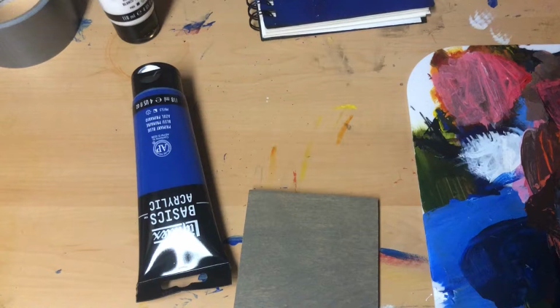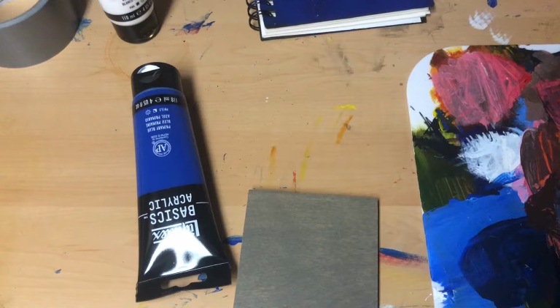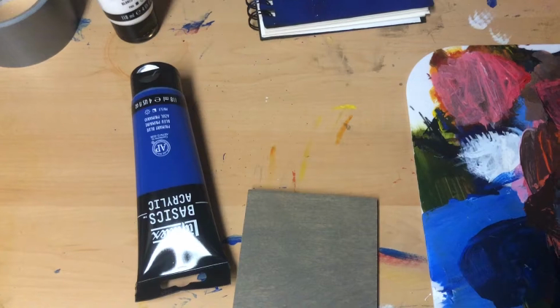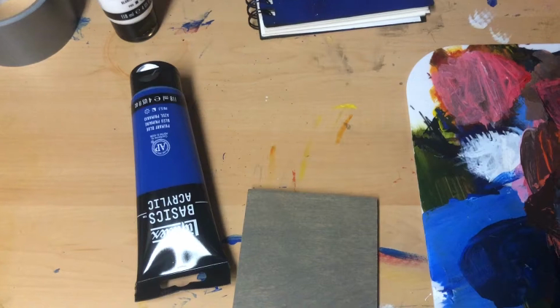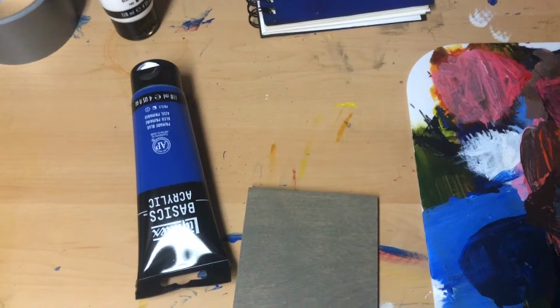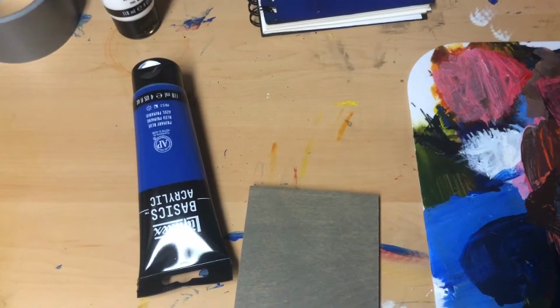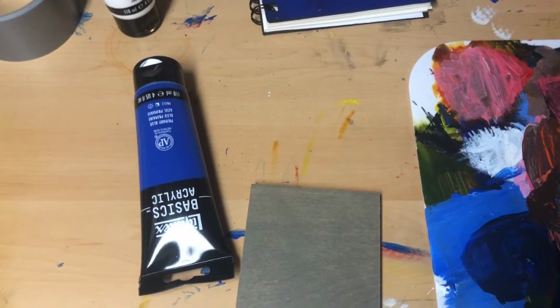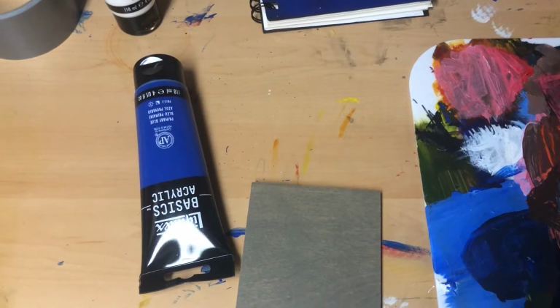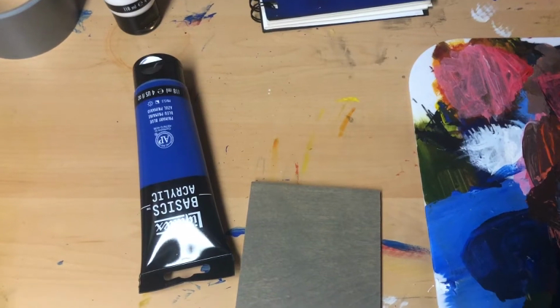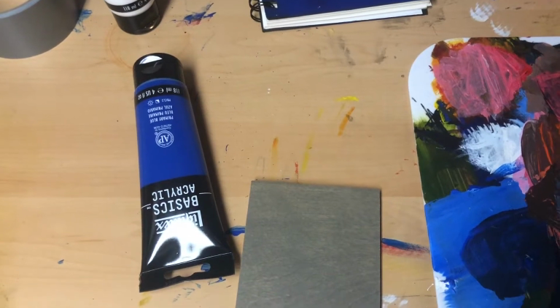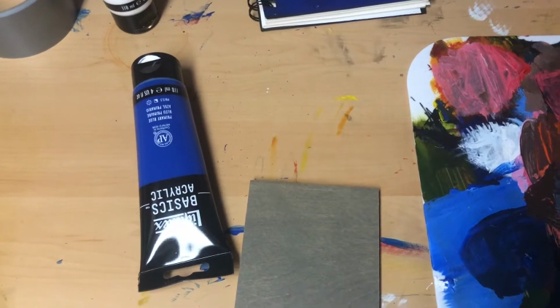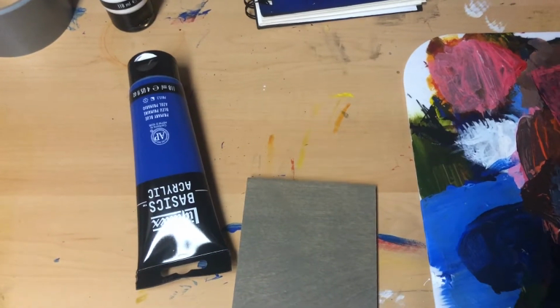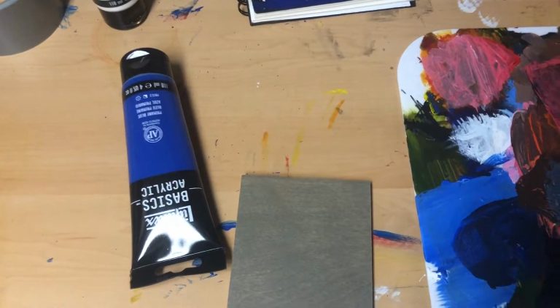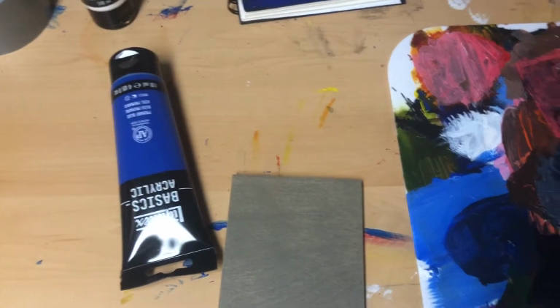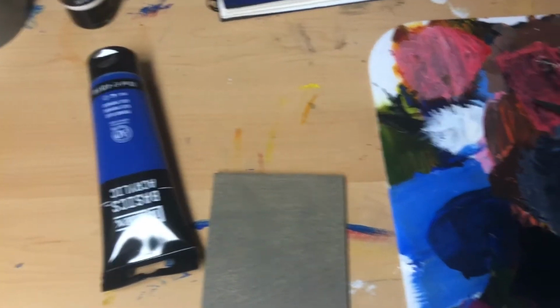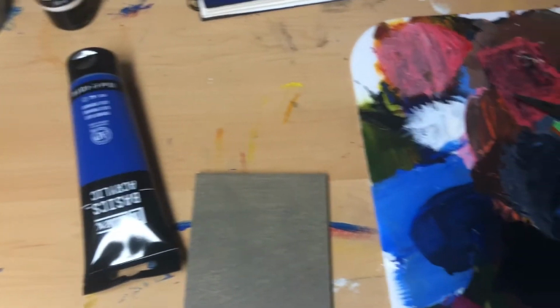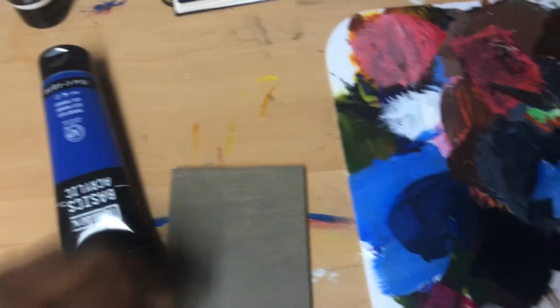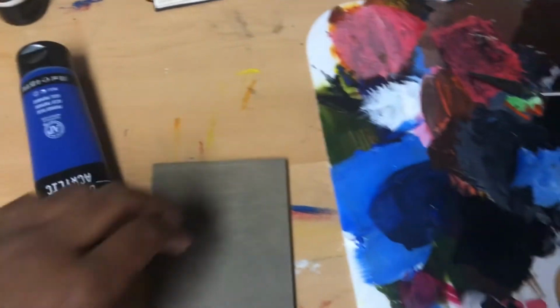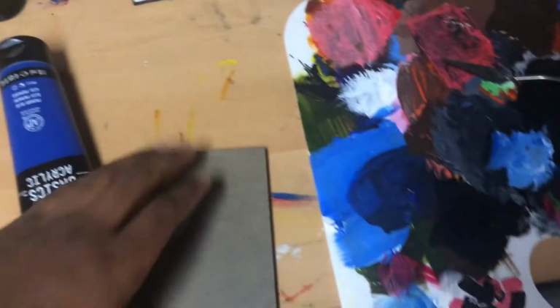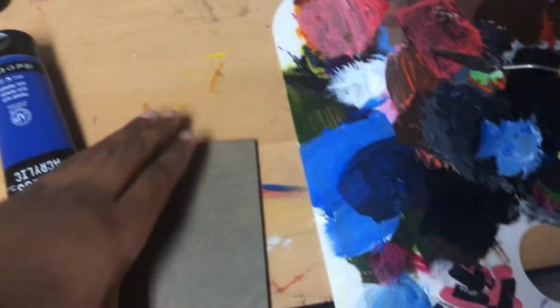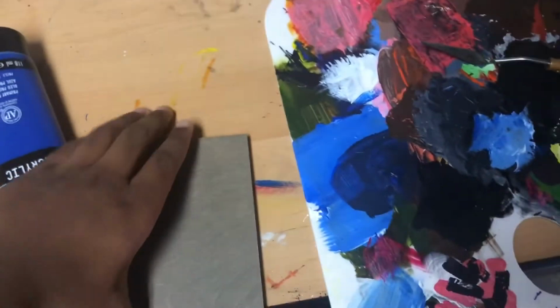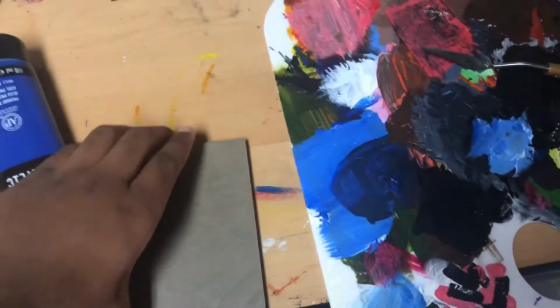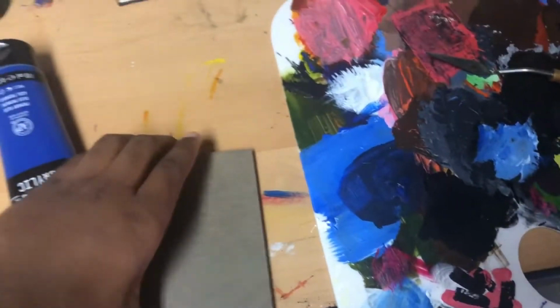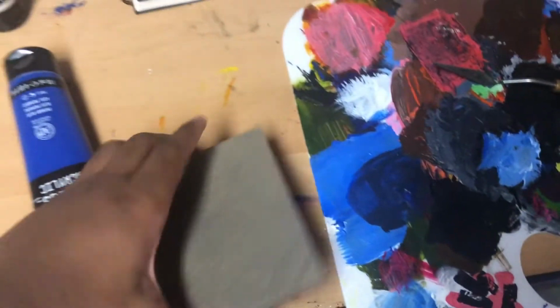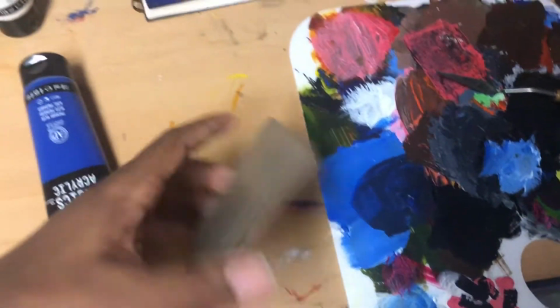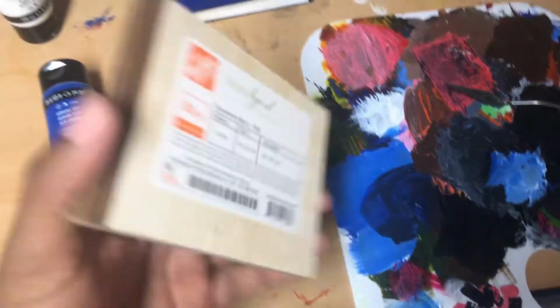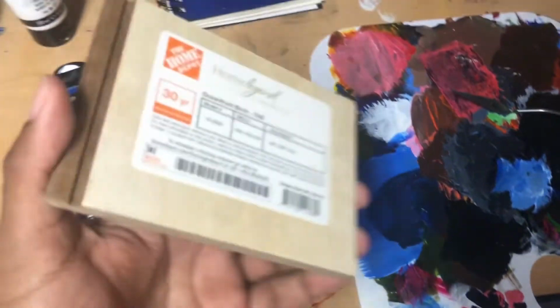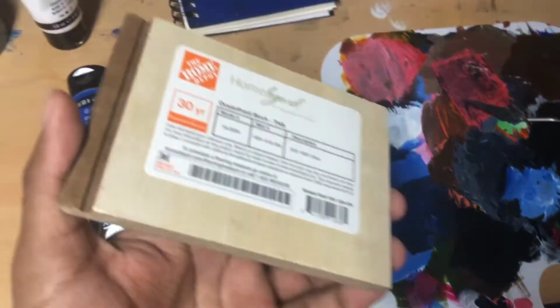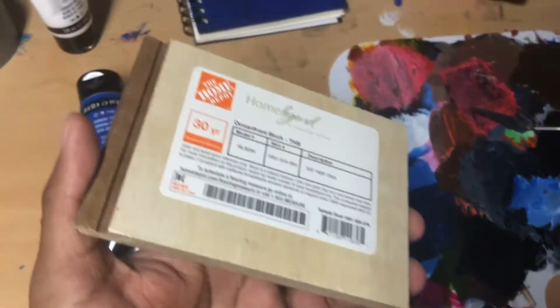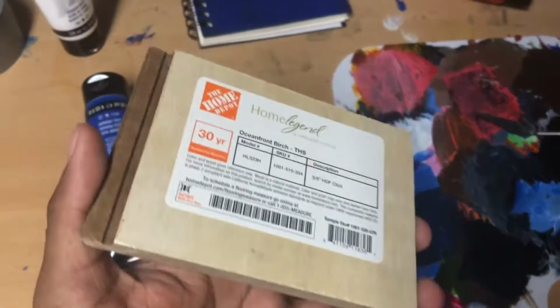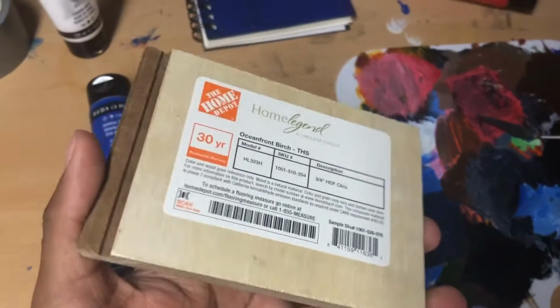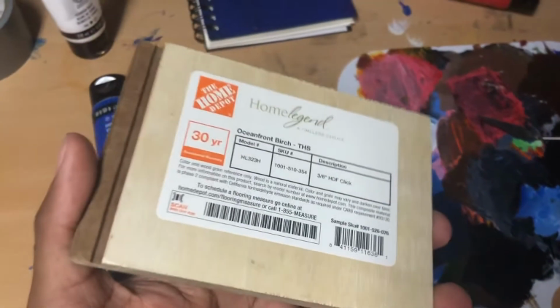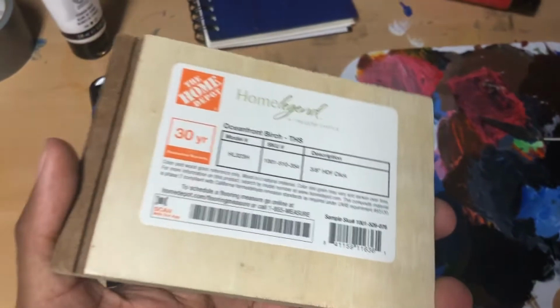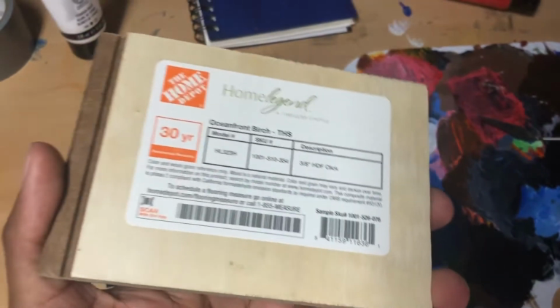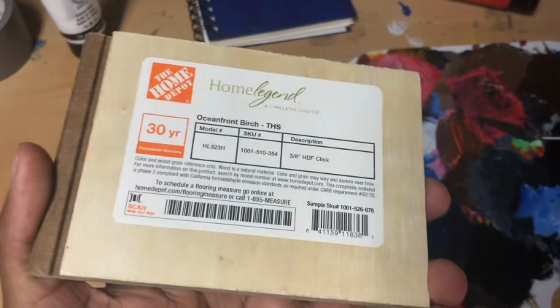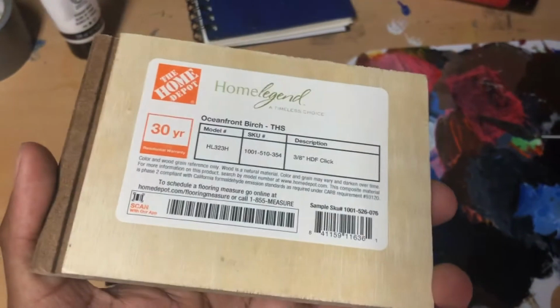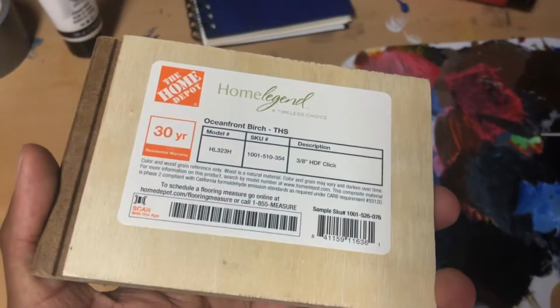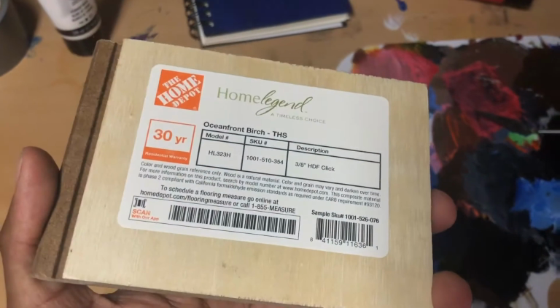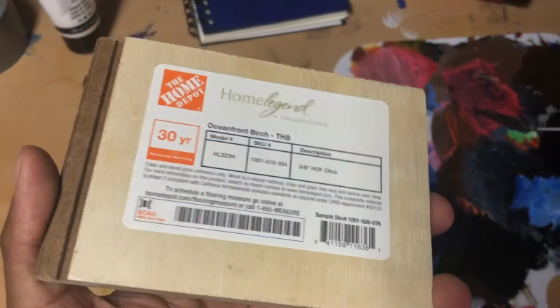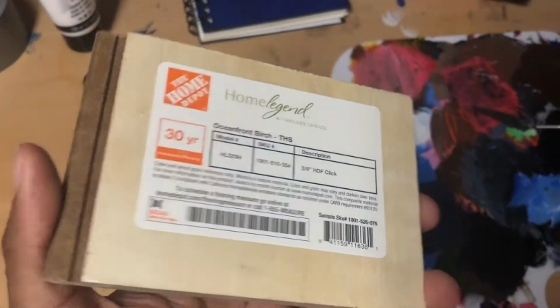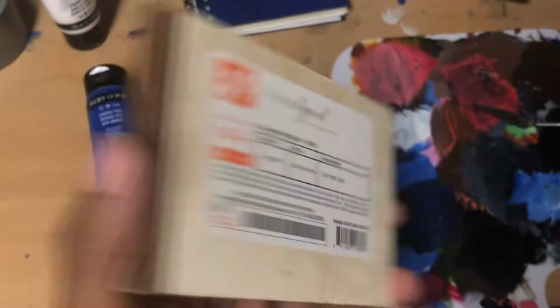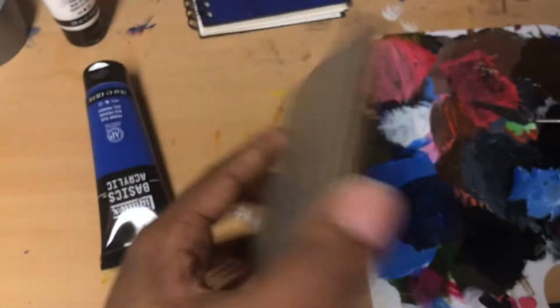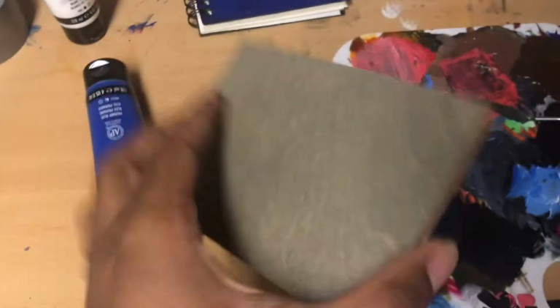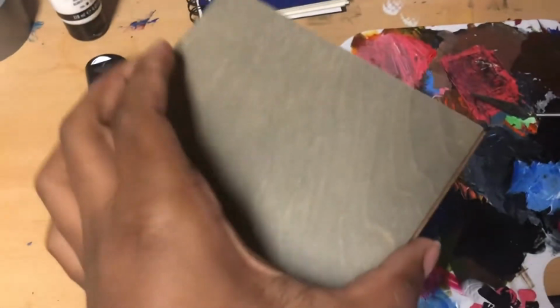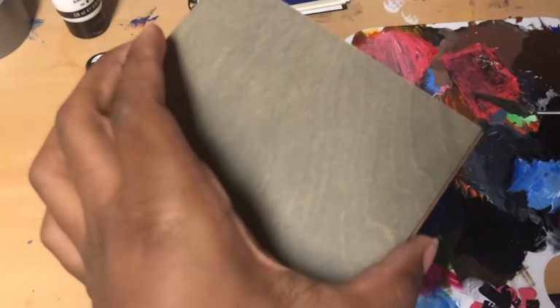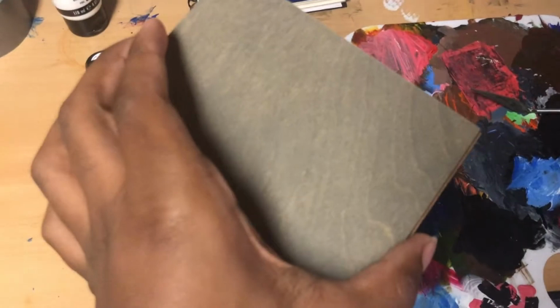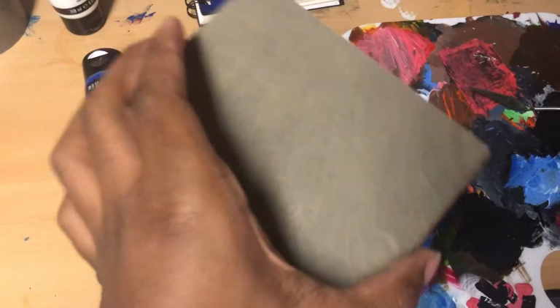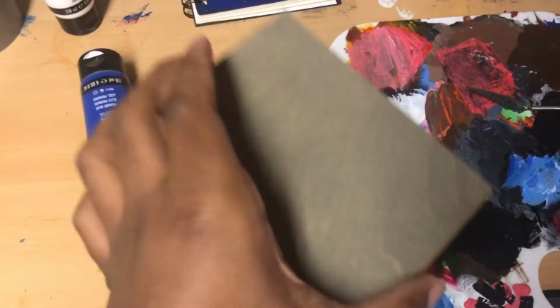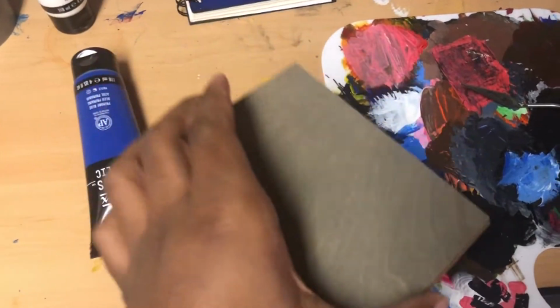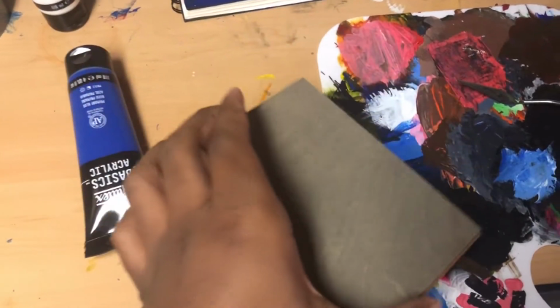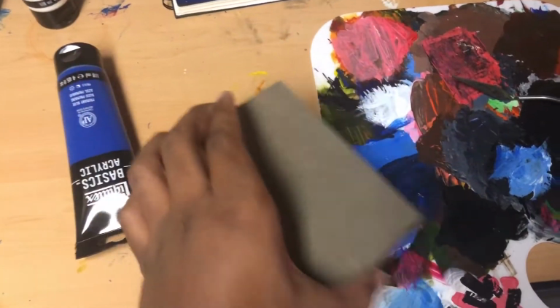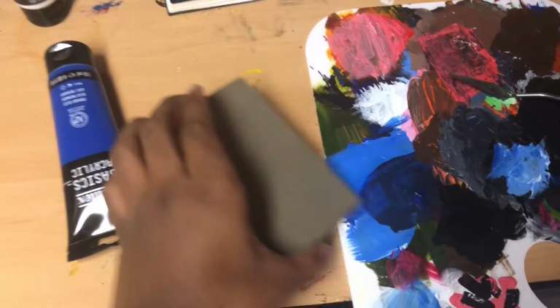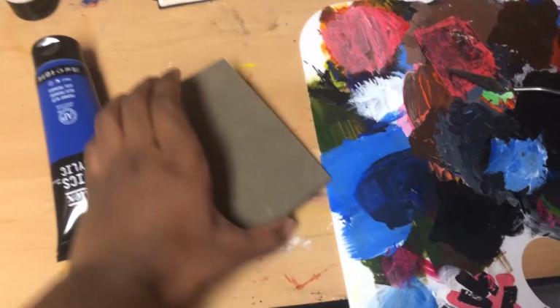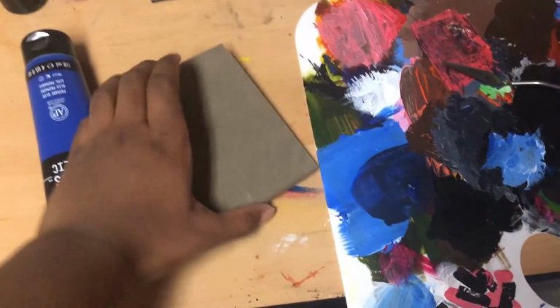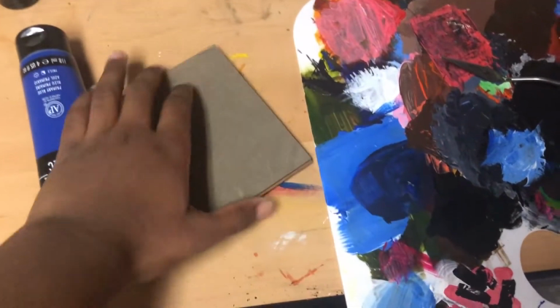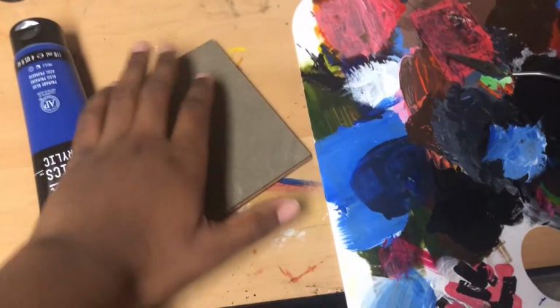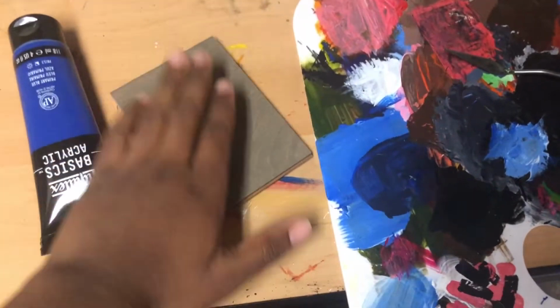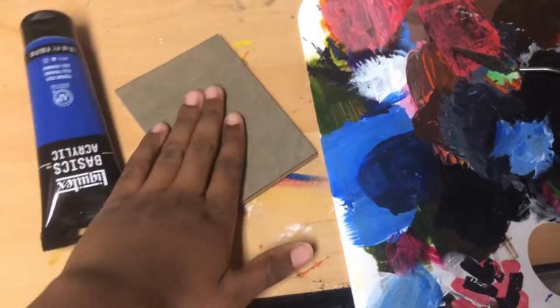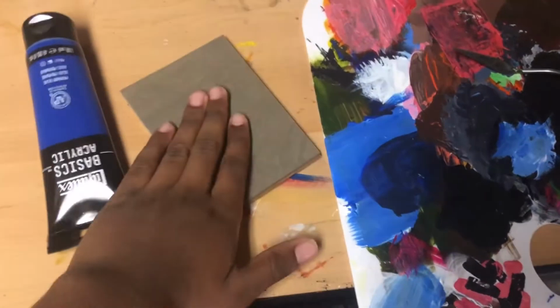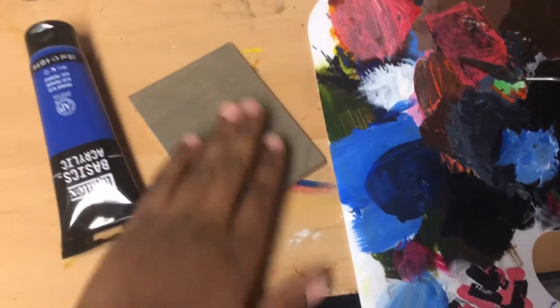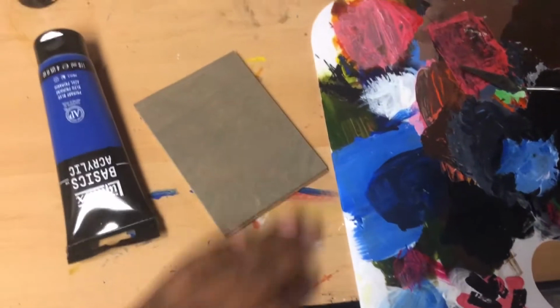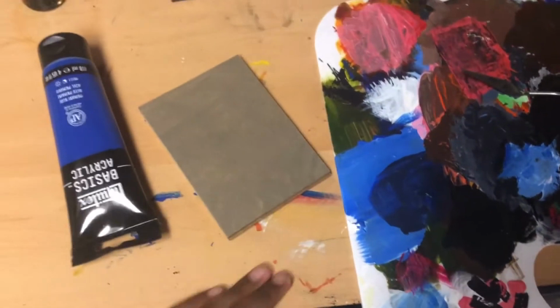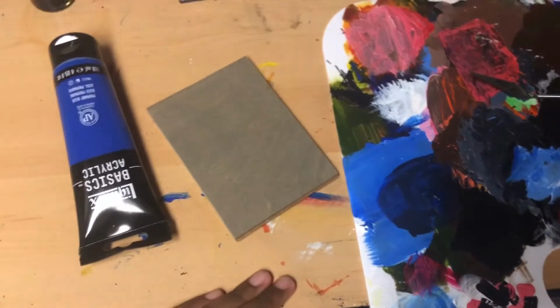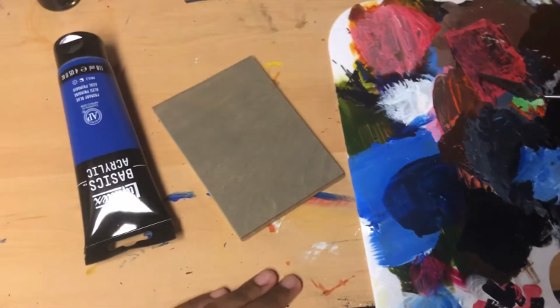Hey, it's the Squat Show. Today I'm going to be painting on this piece of wood that I got from Home Depot, and let's begin.